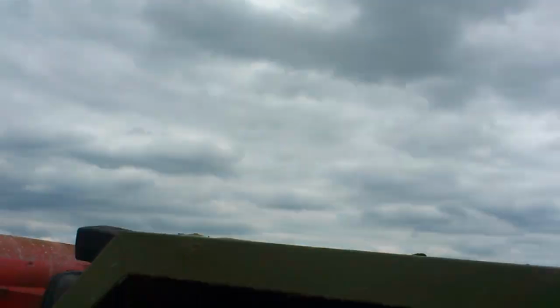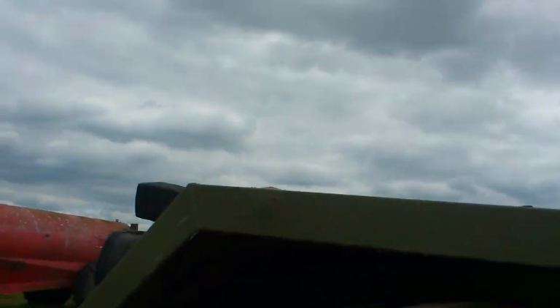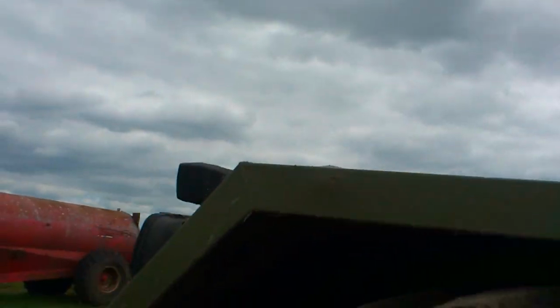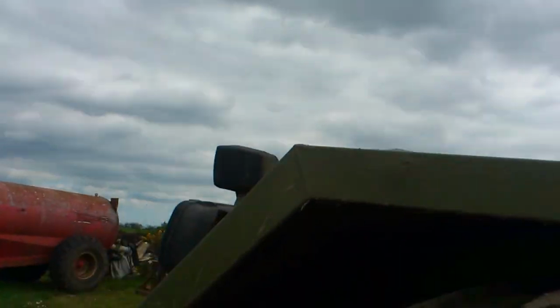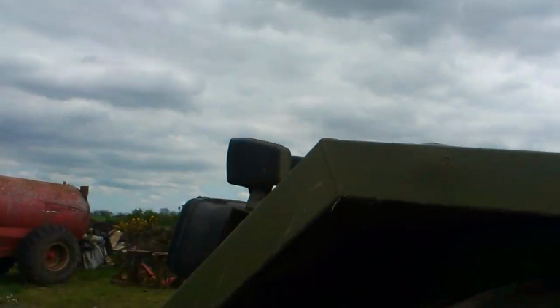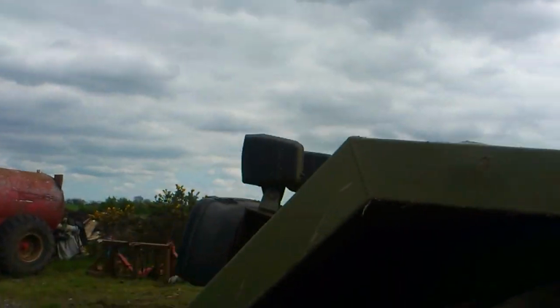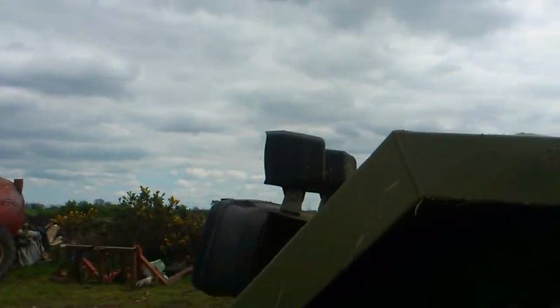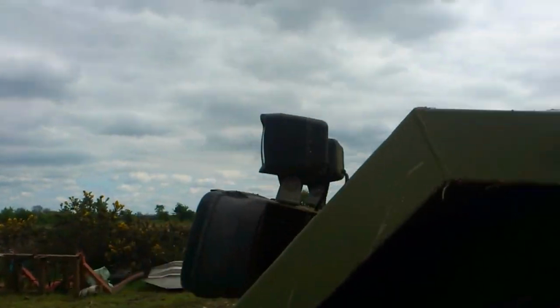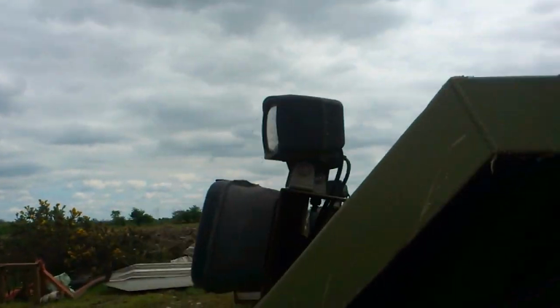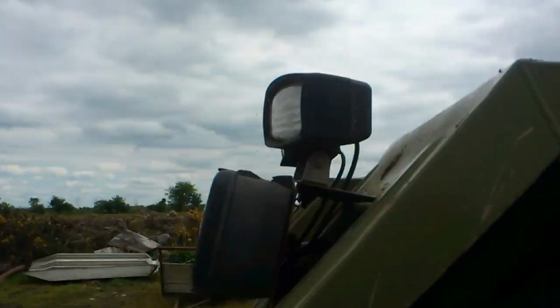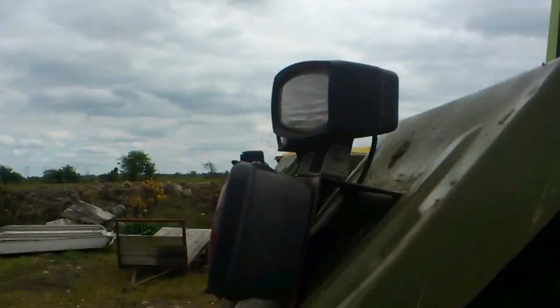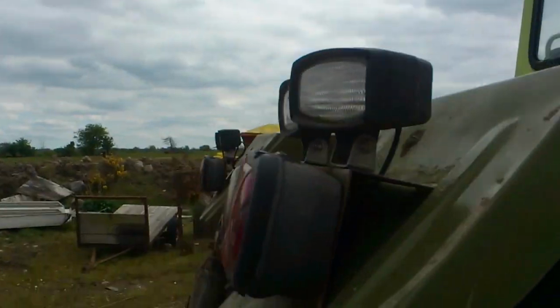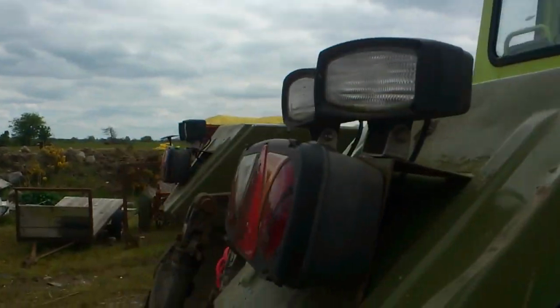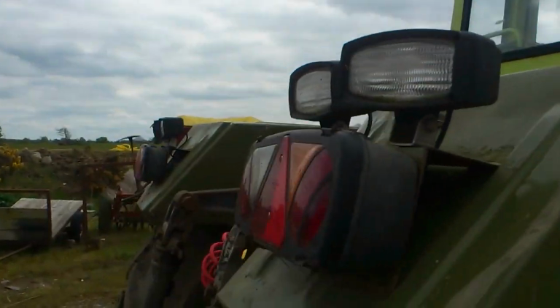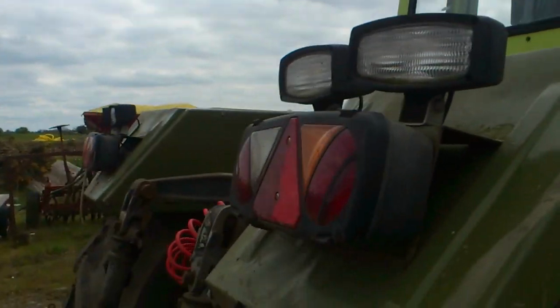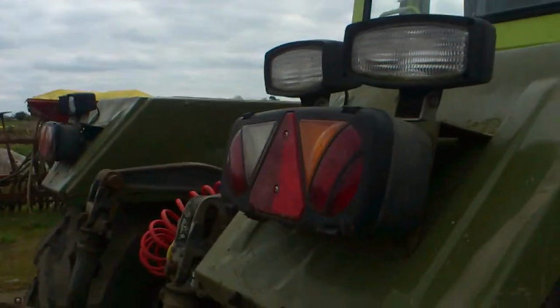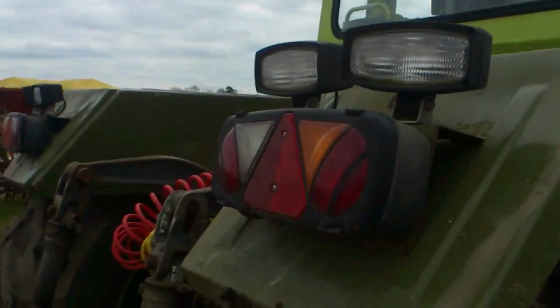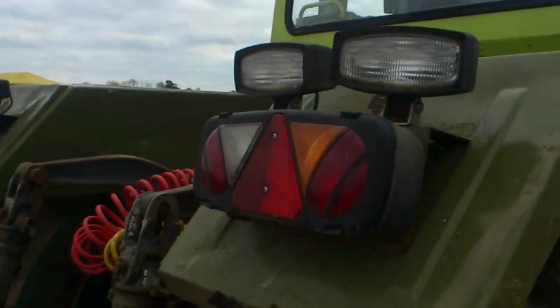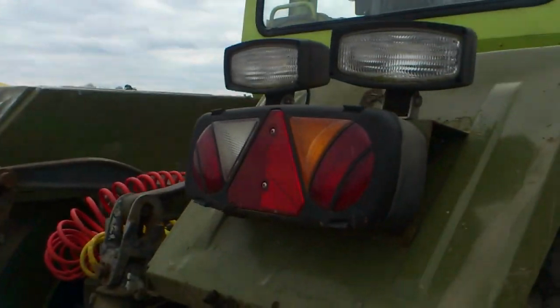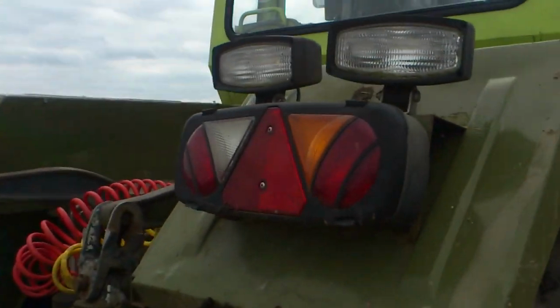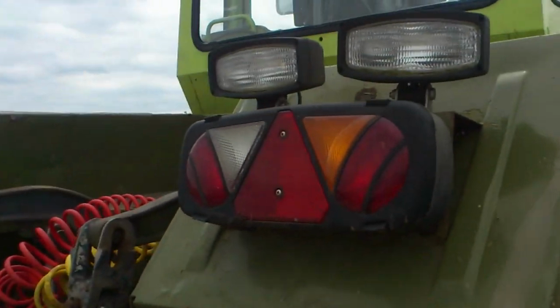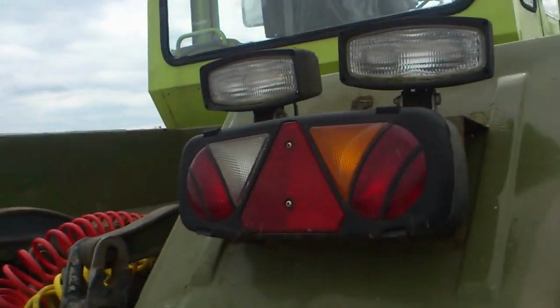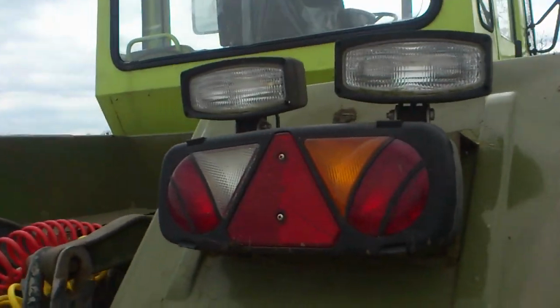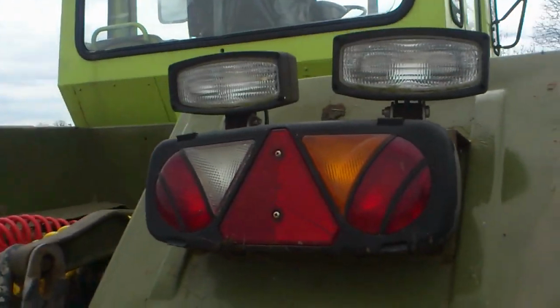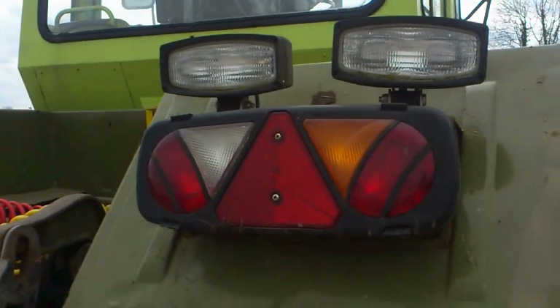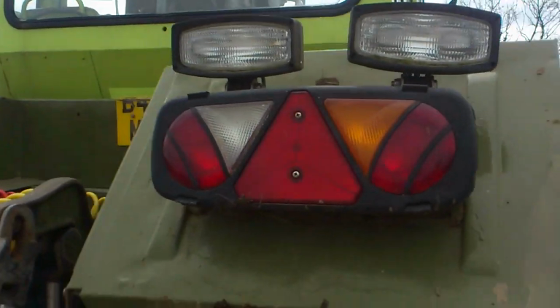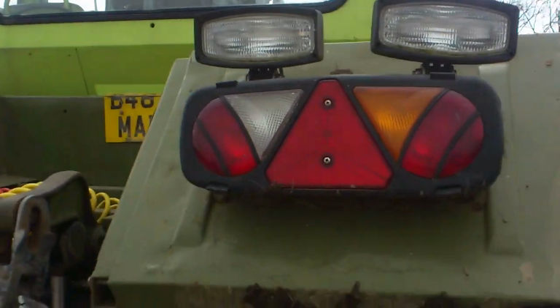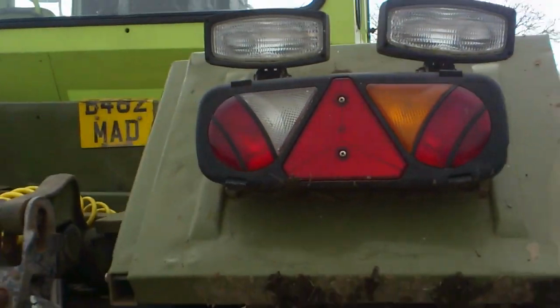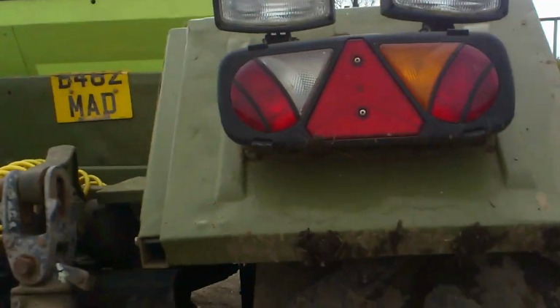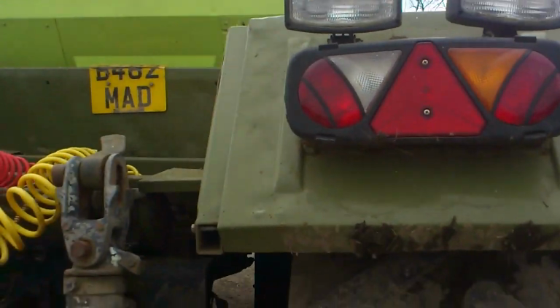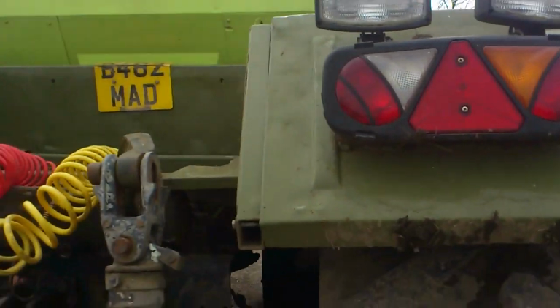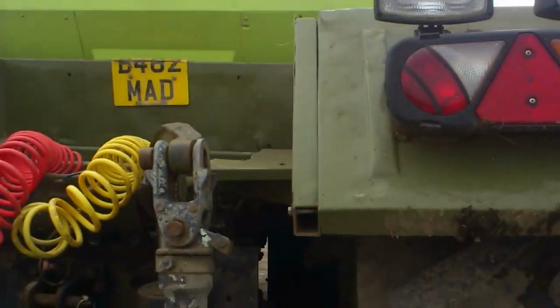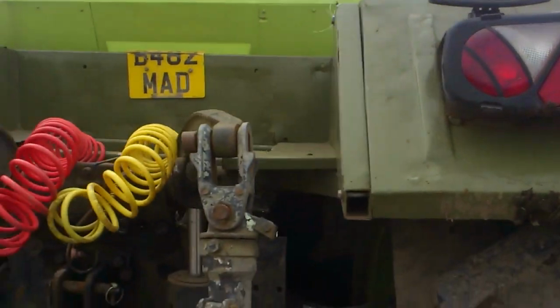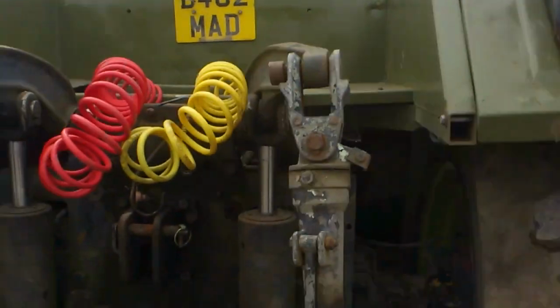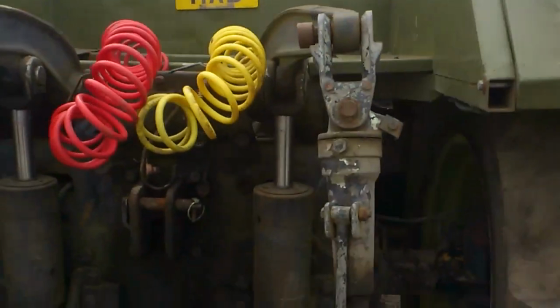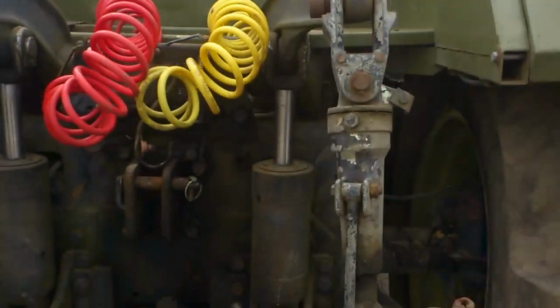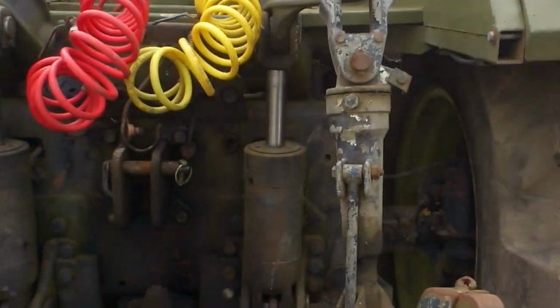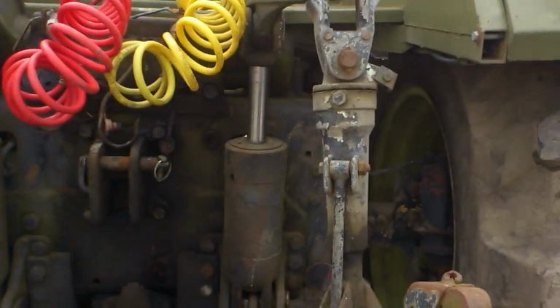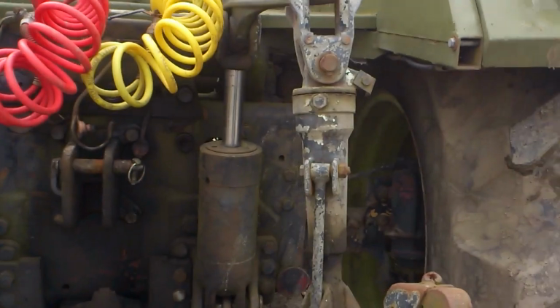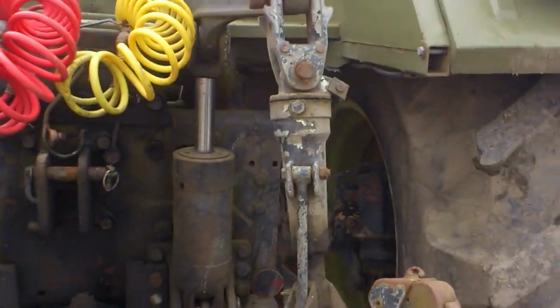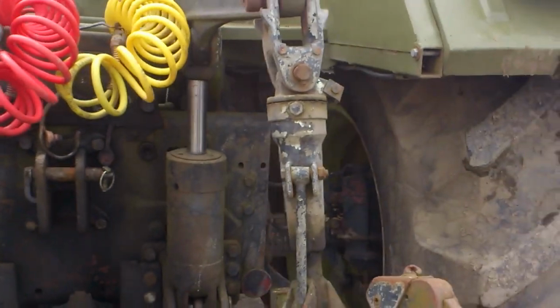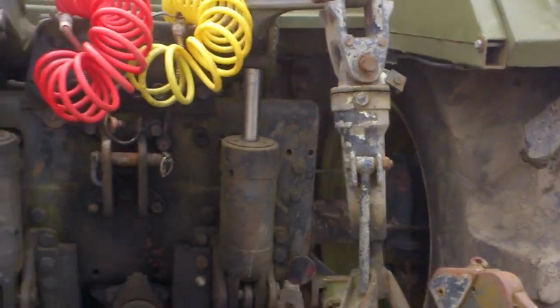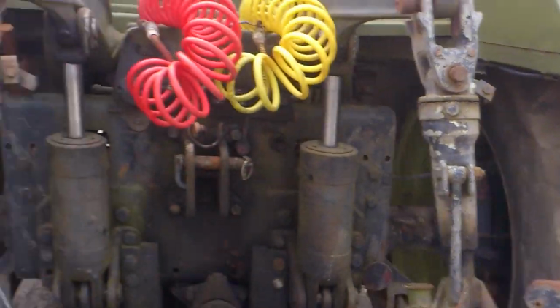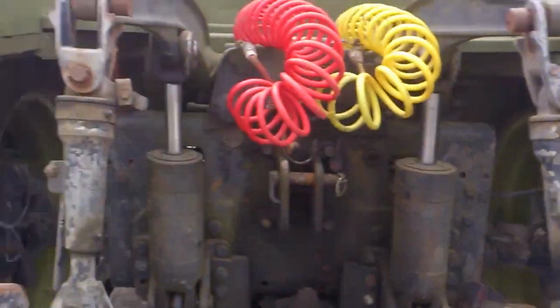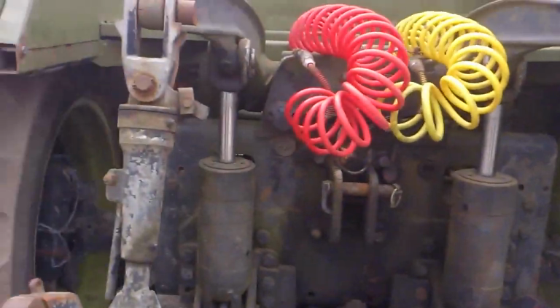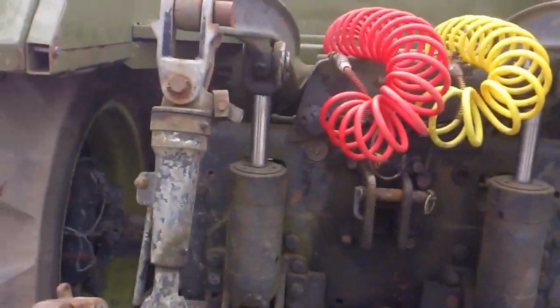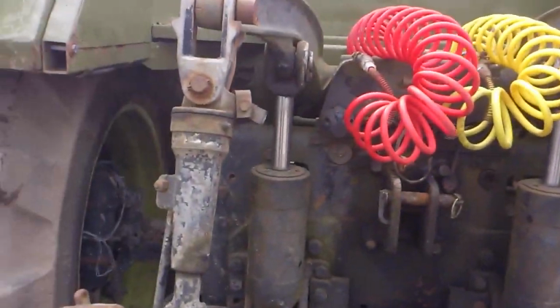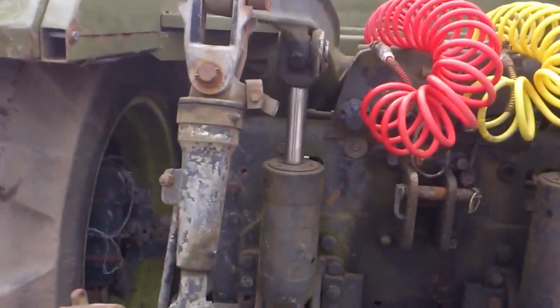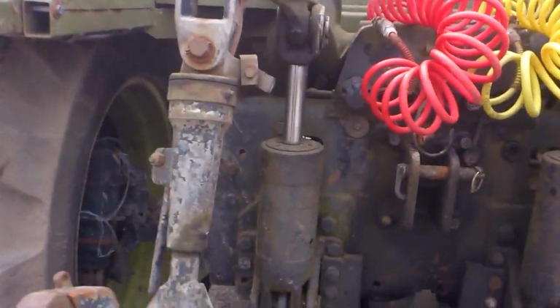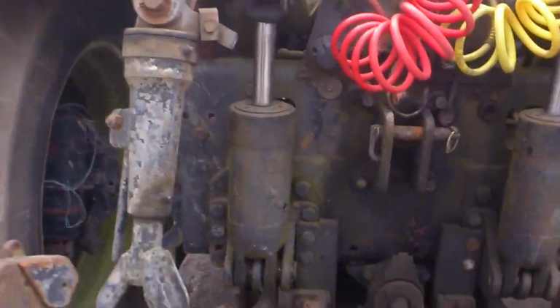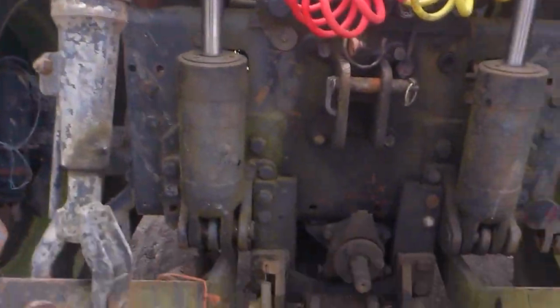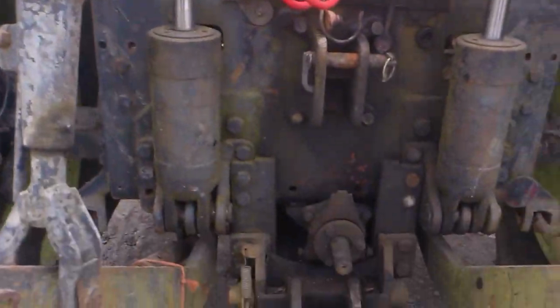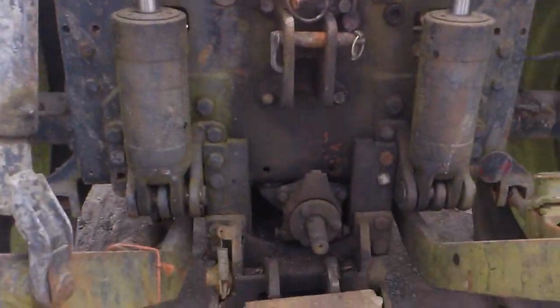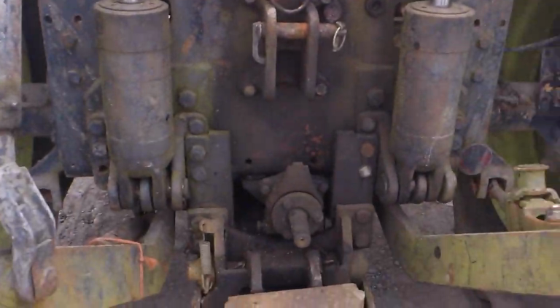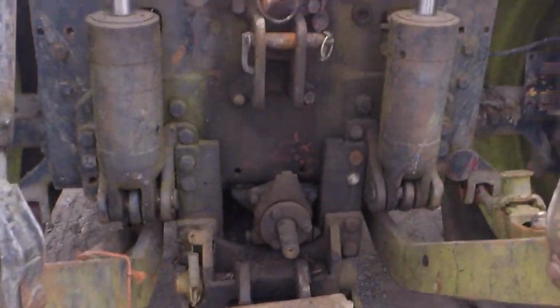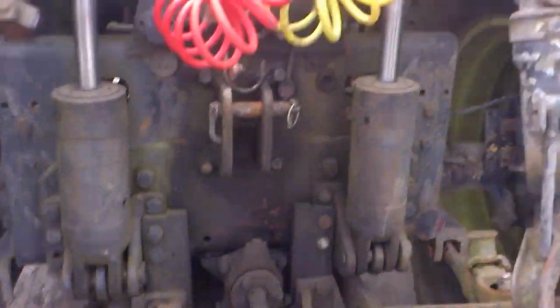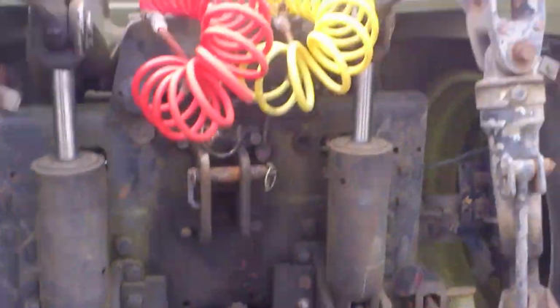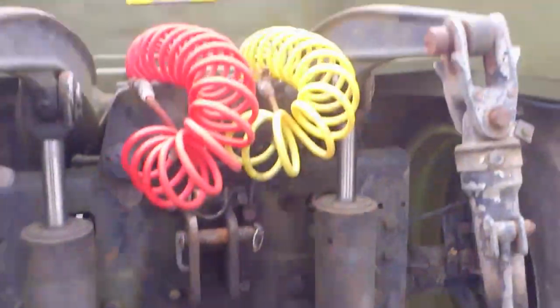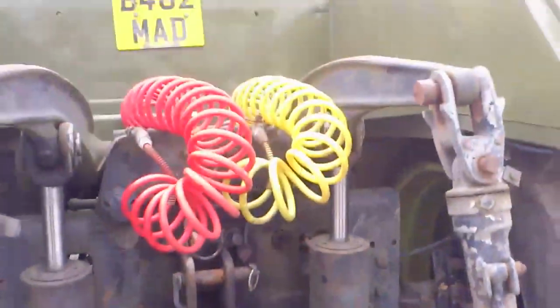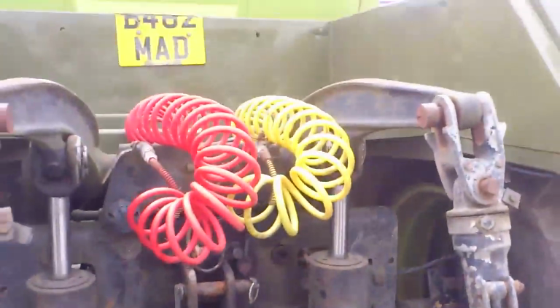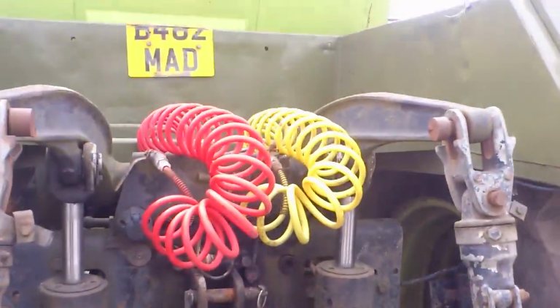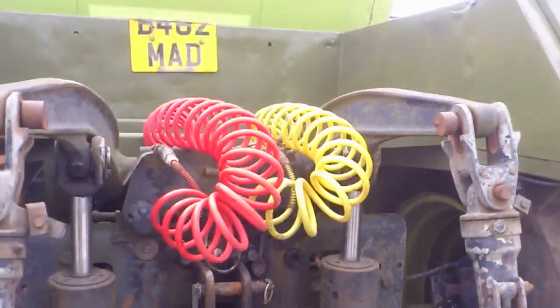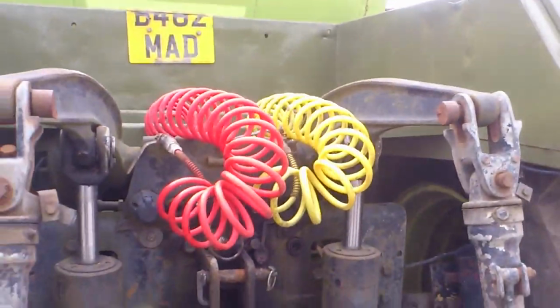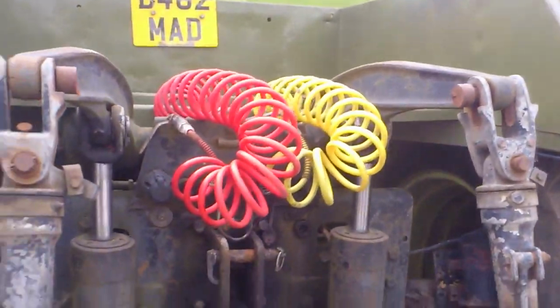It has extra beacons. These aren't the original lights — these are bigger ones. It has two rams, PTO, and air brakes.